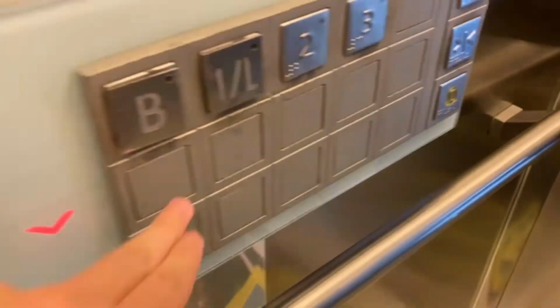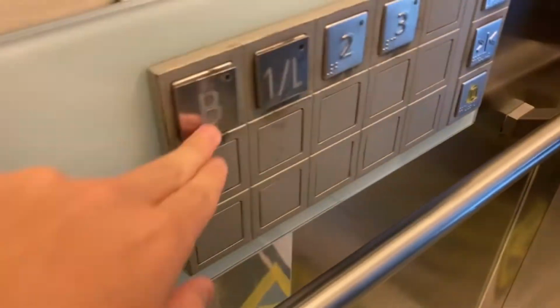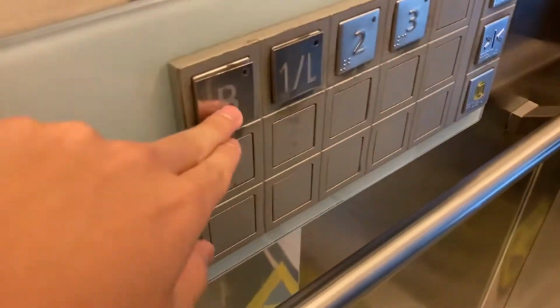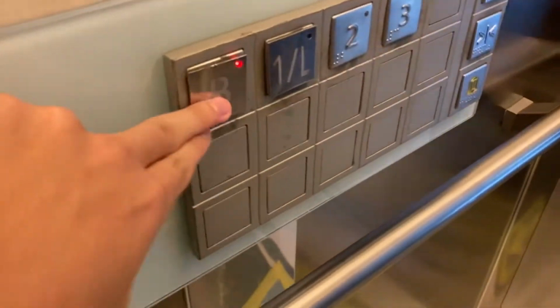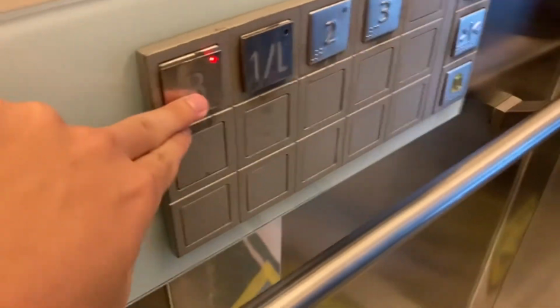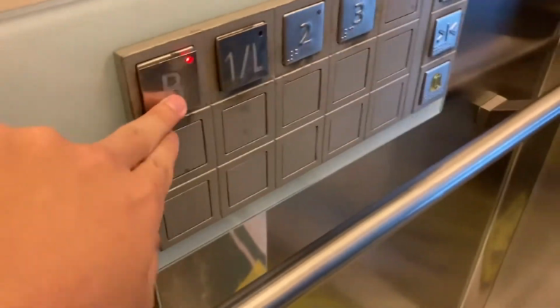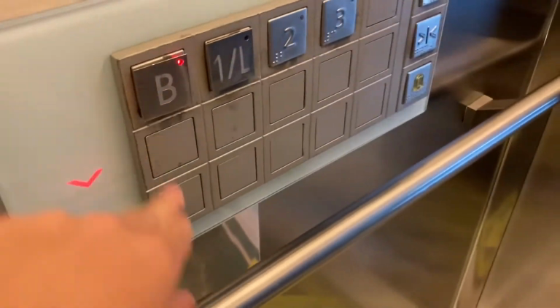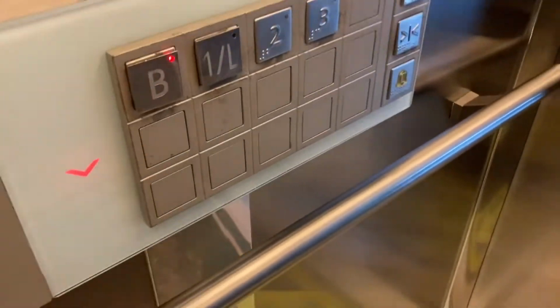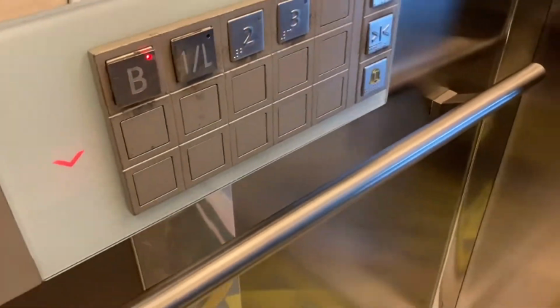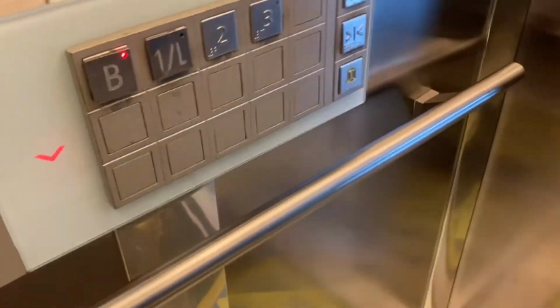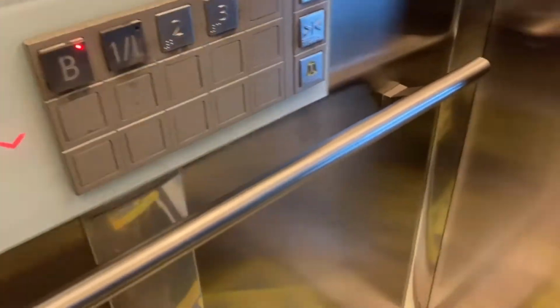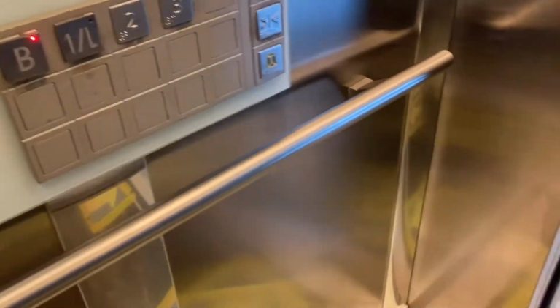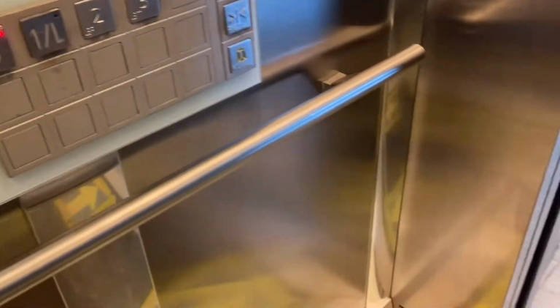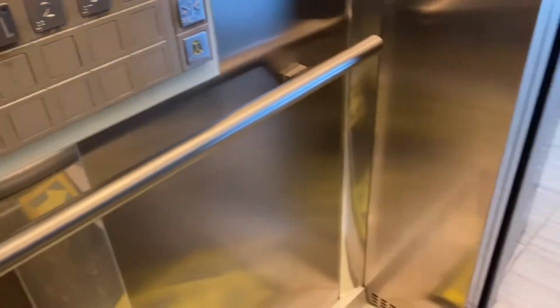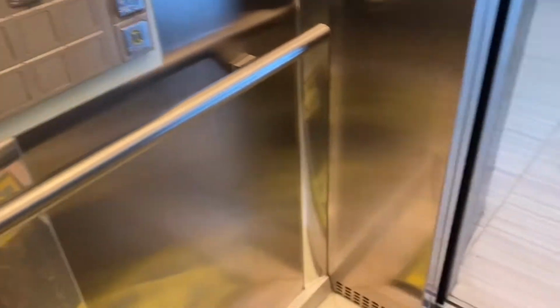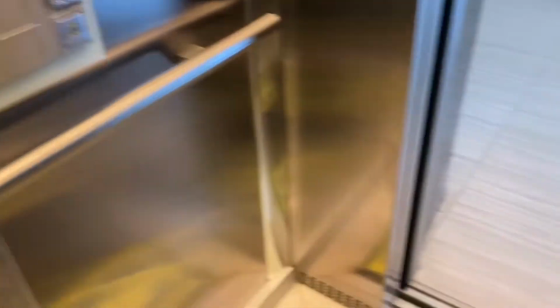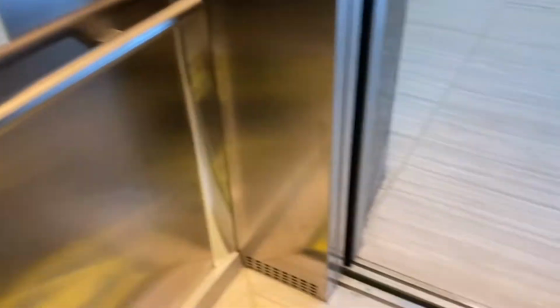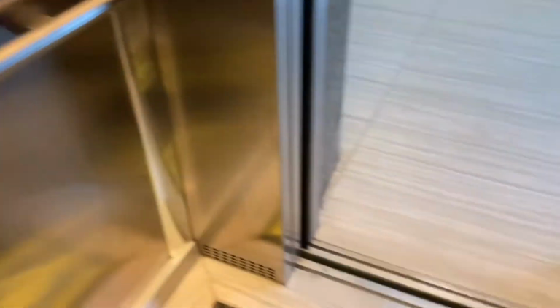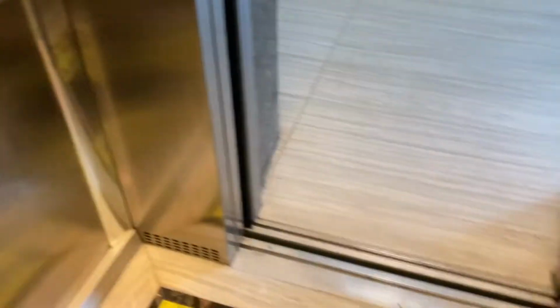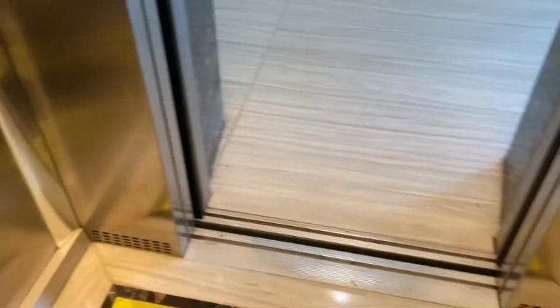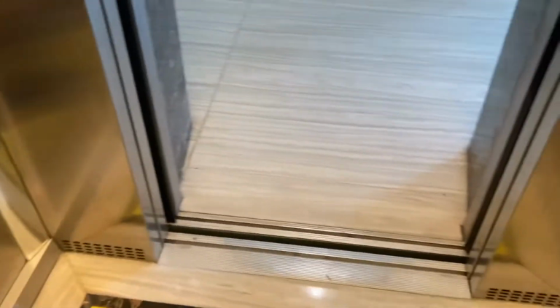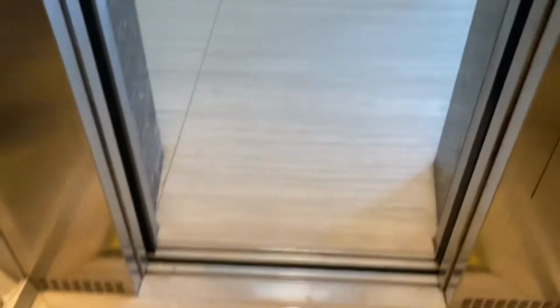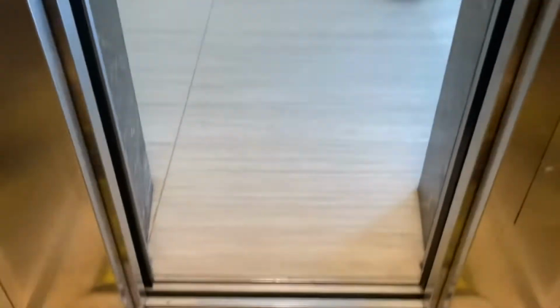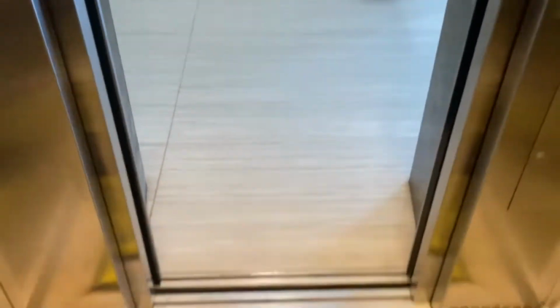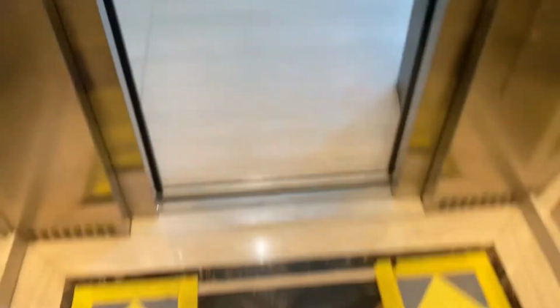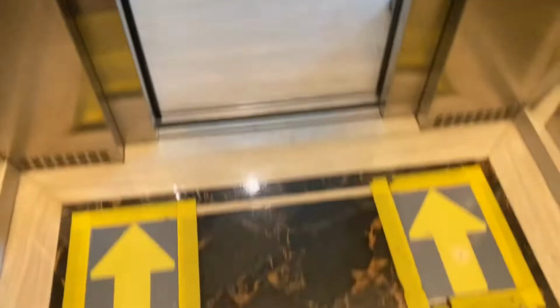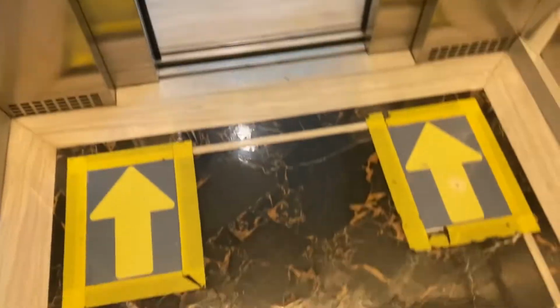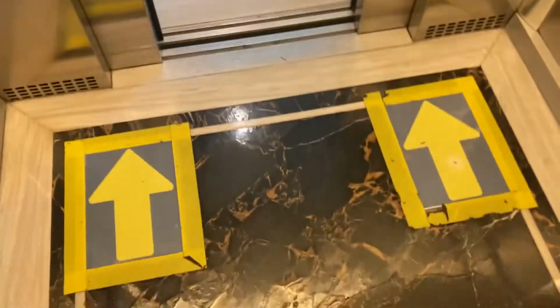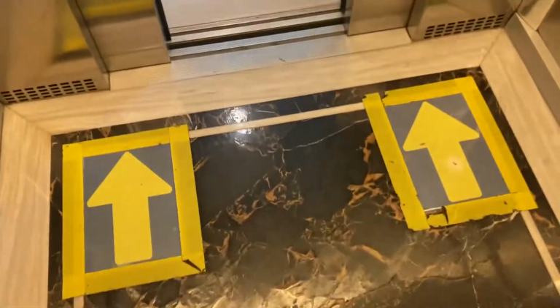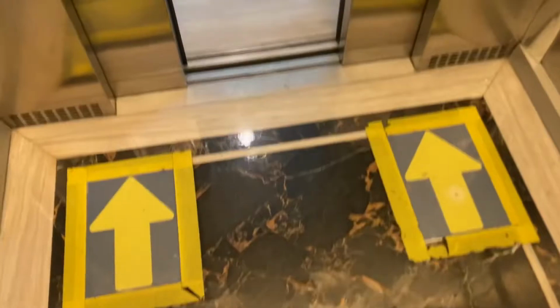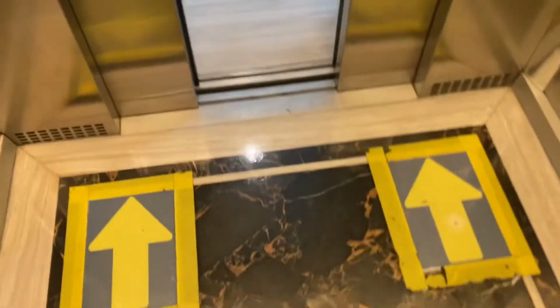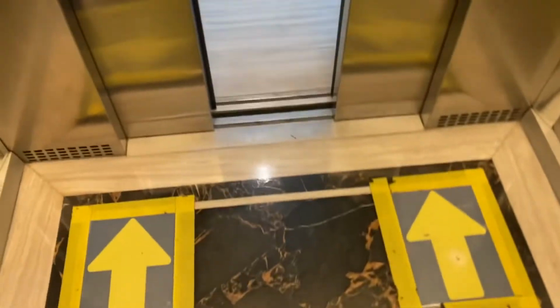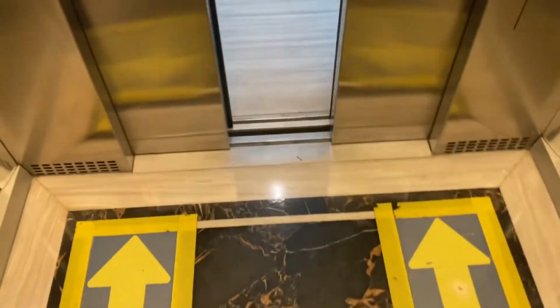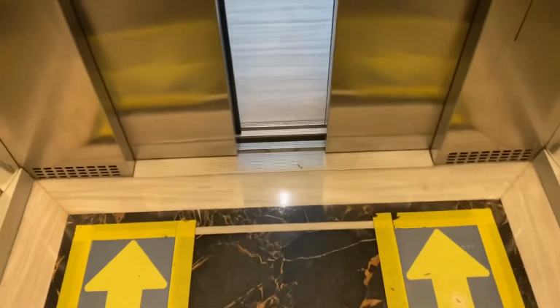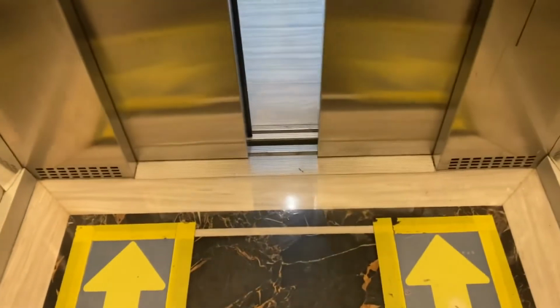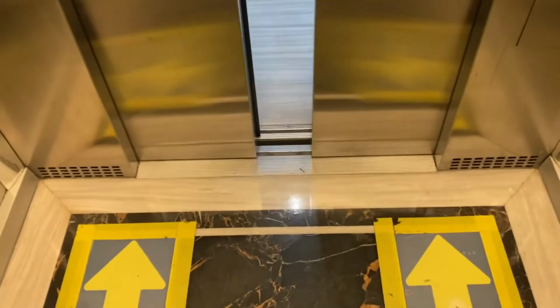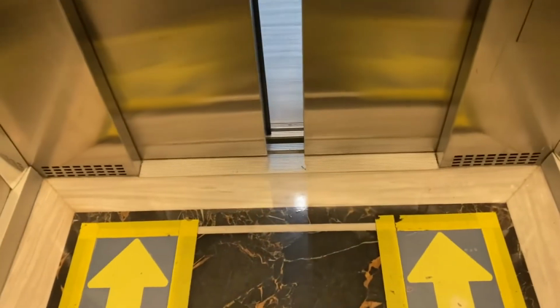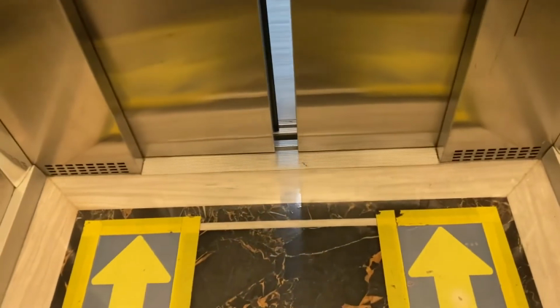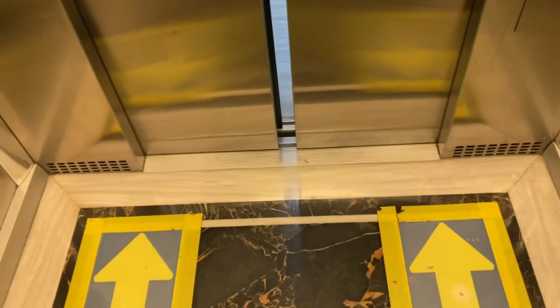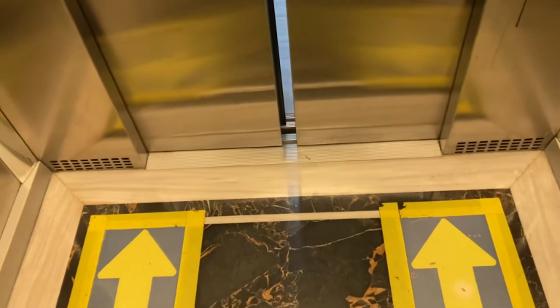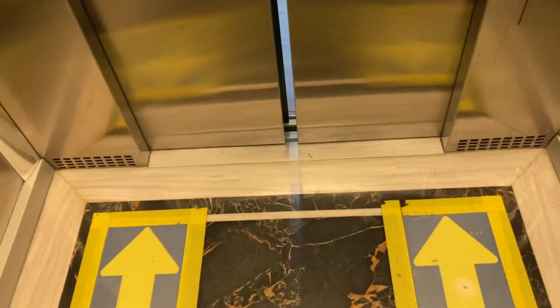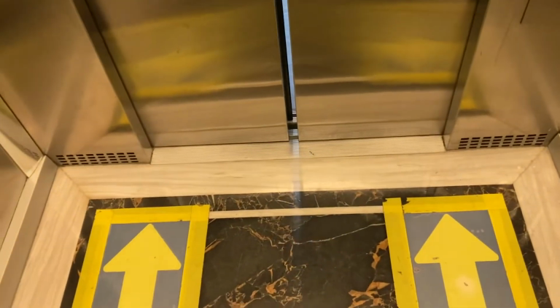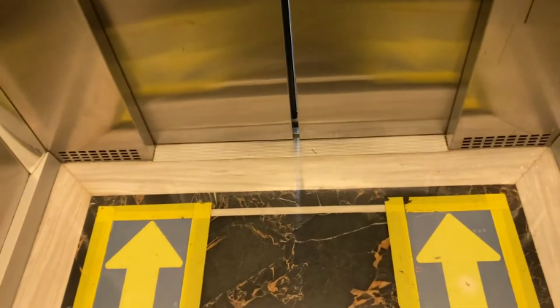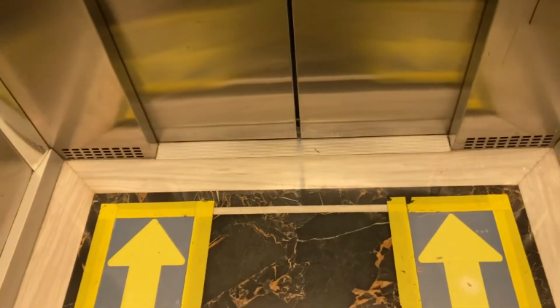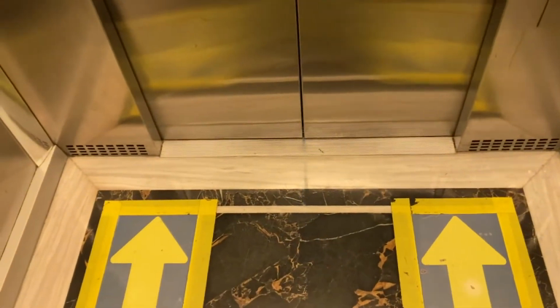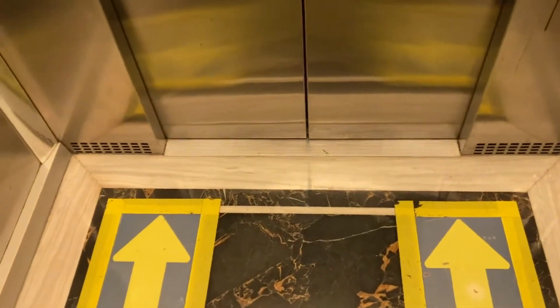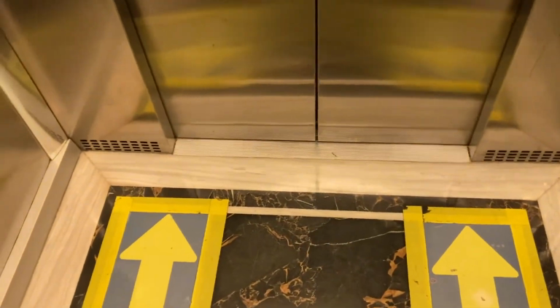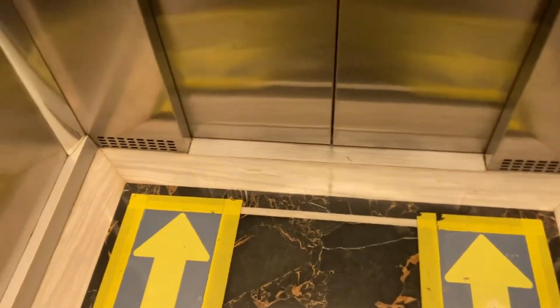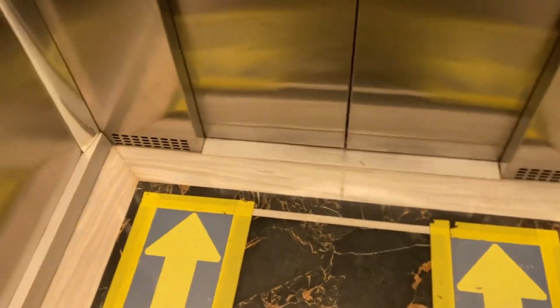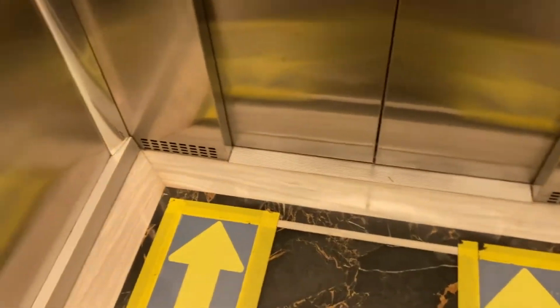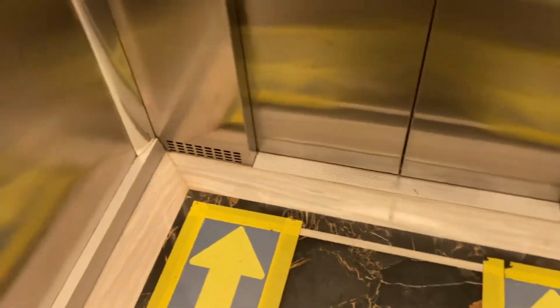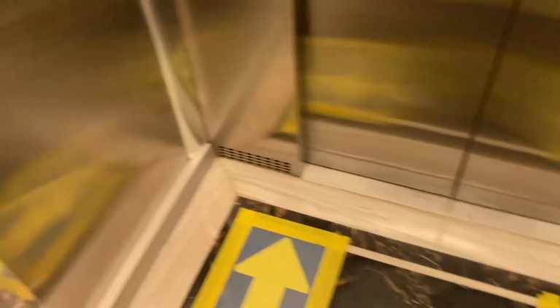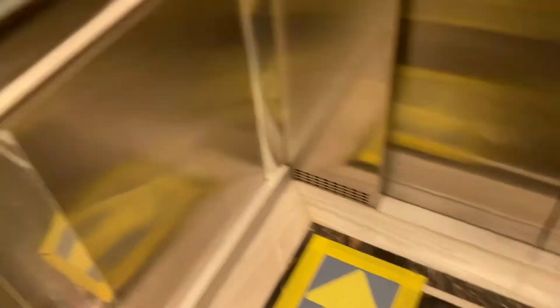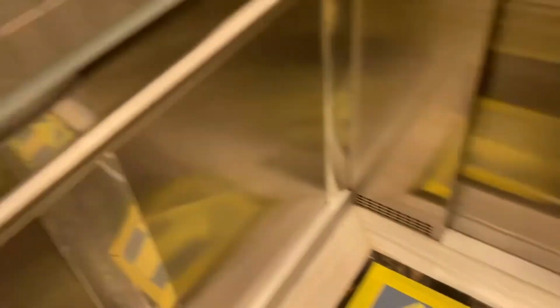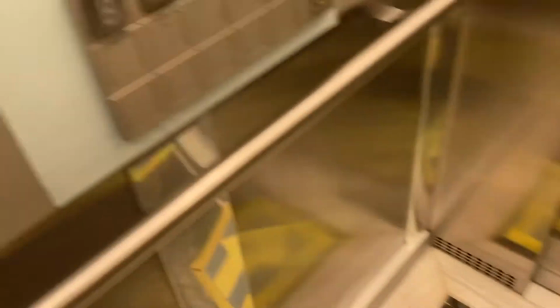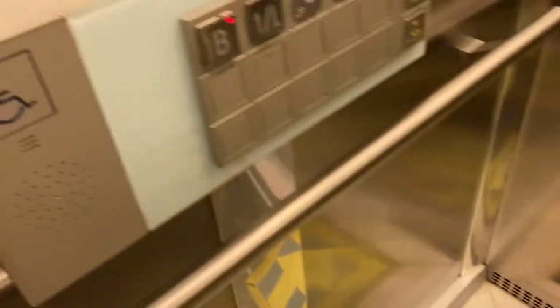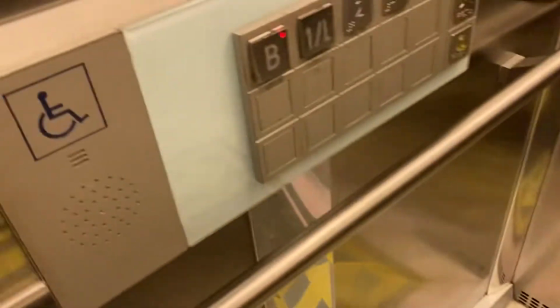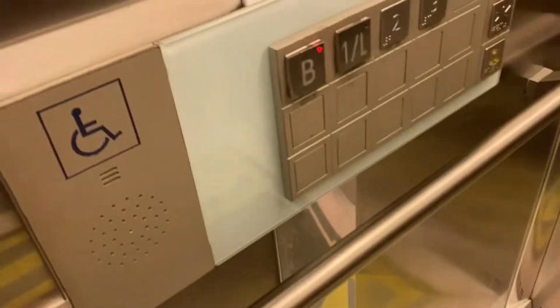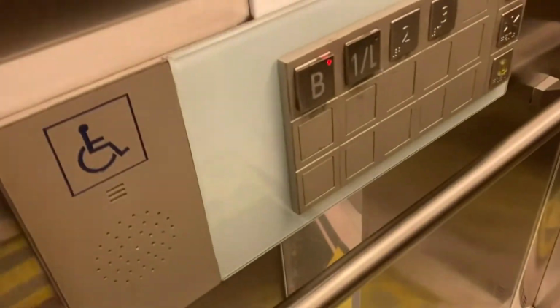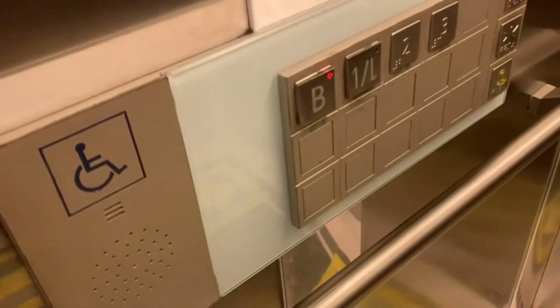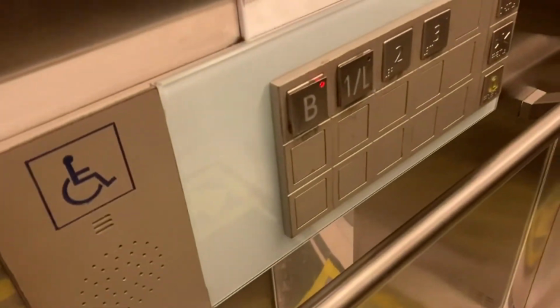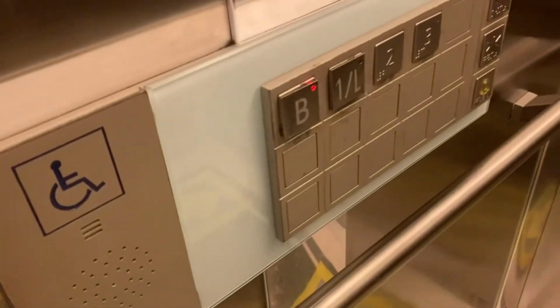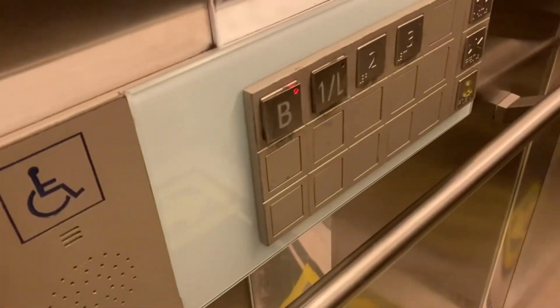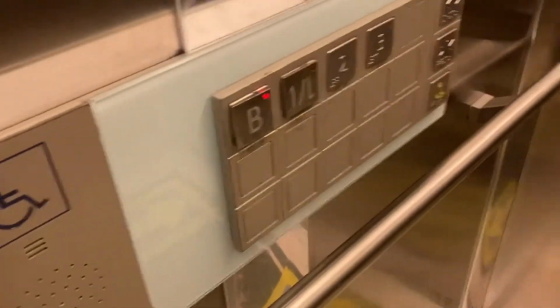It's part of the building in all four quarters. Some buttons are left — you can't really see it, but you can see it in the images.